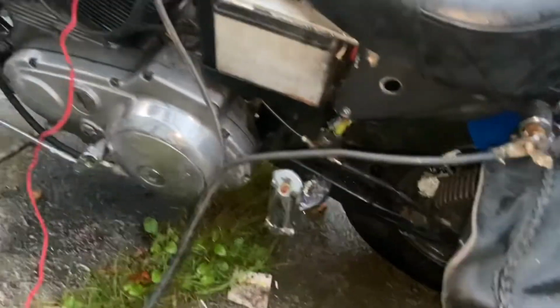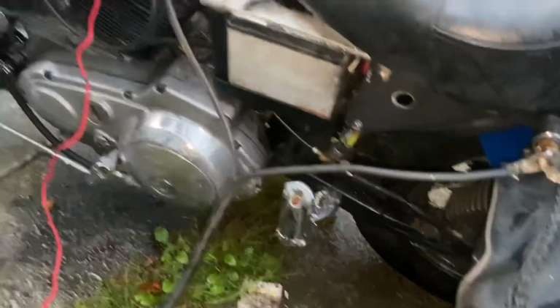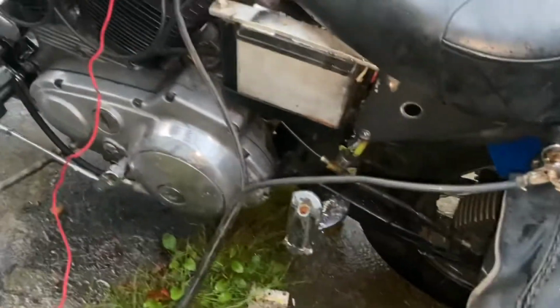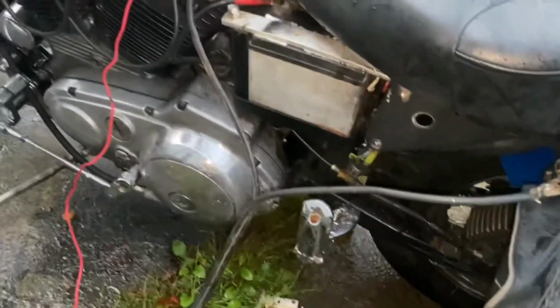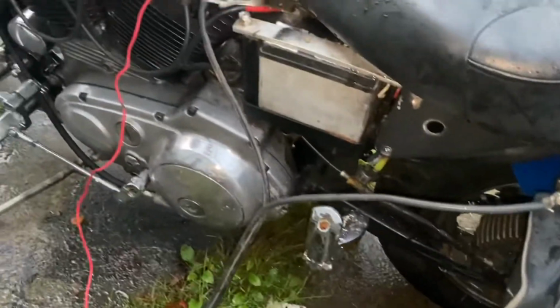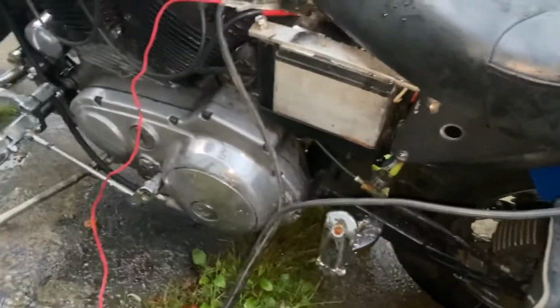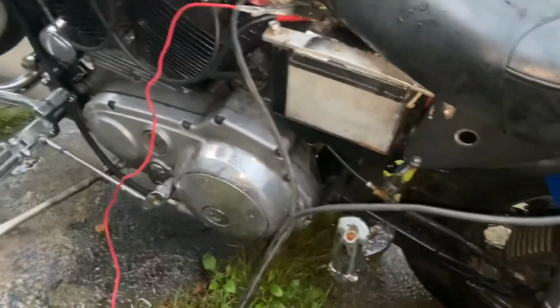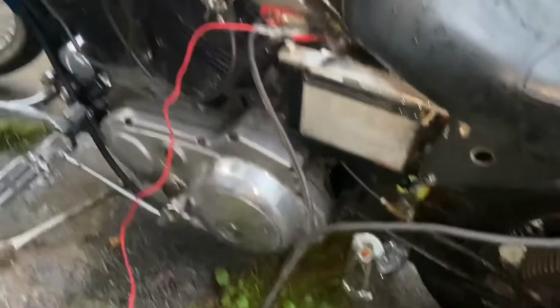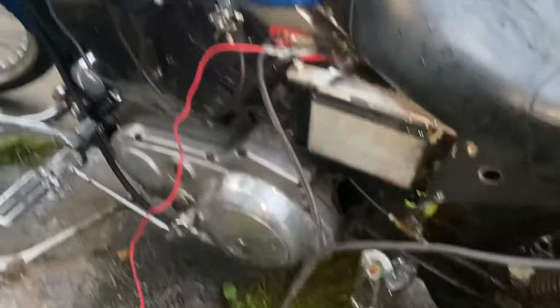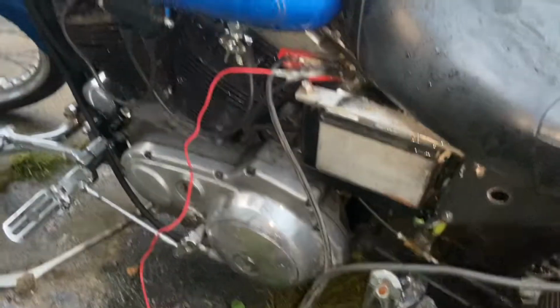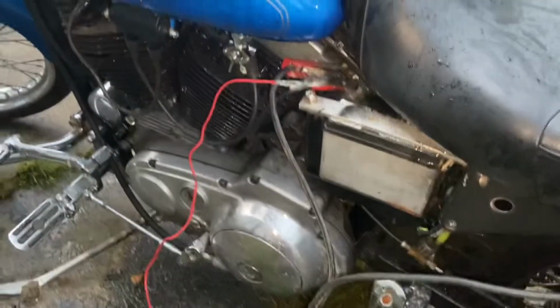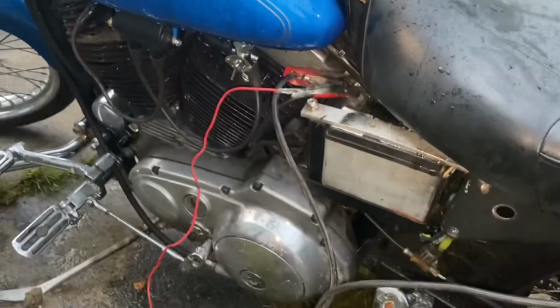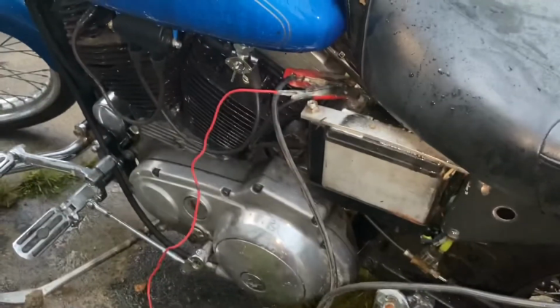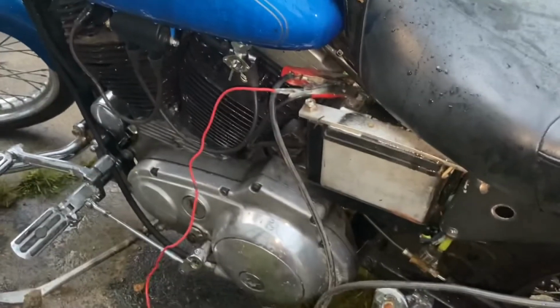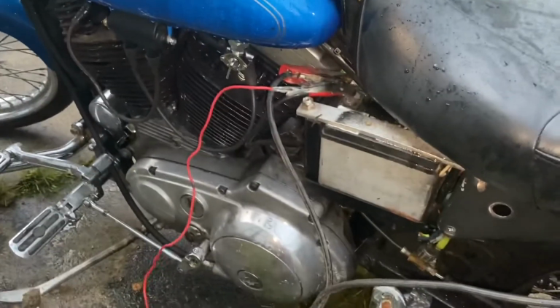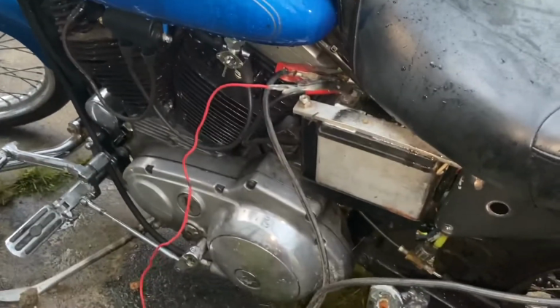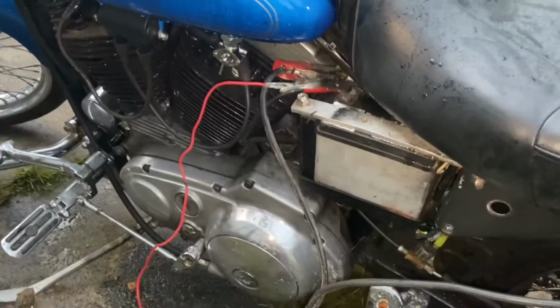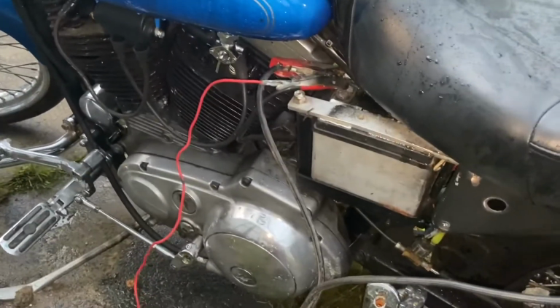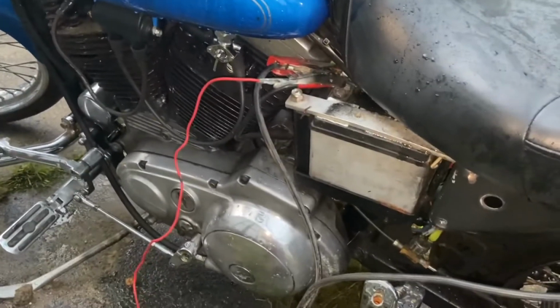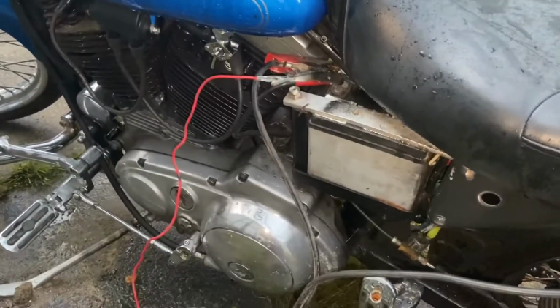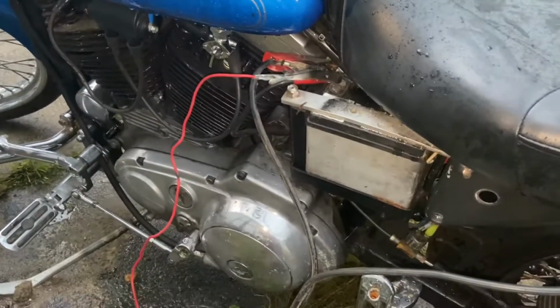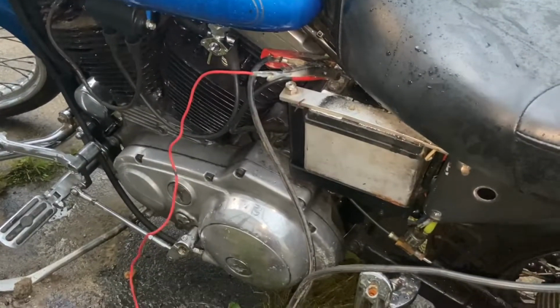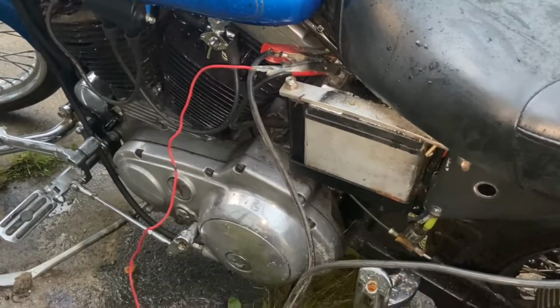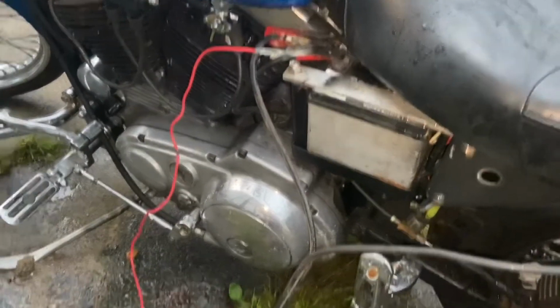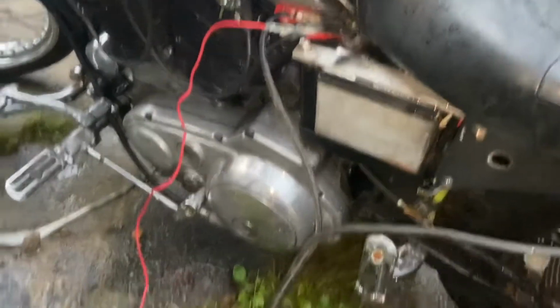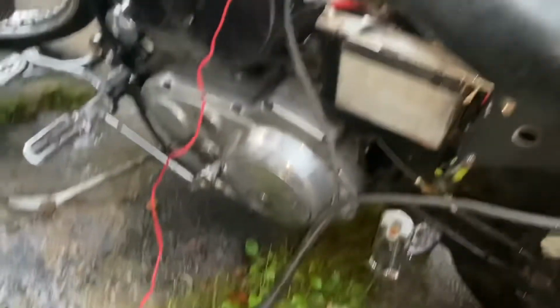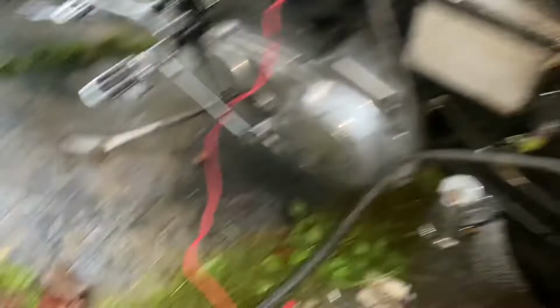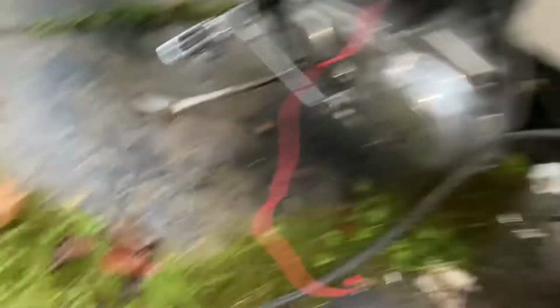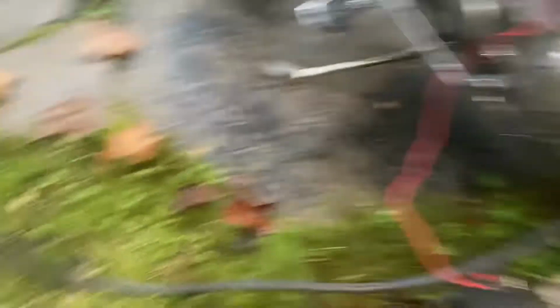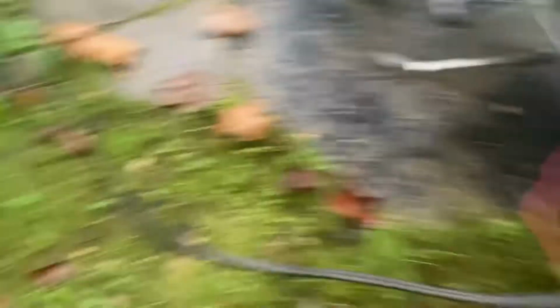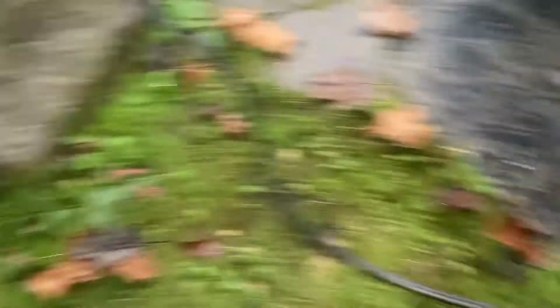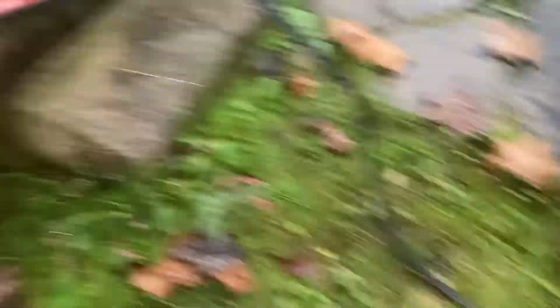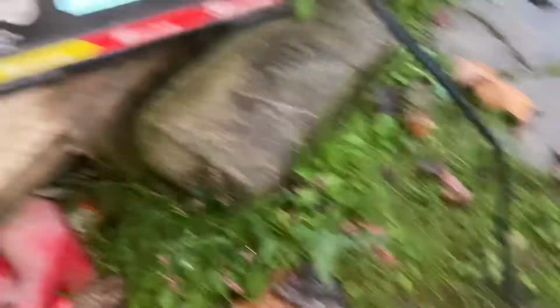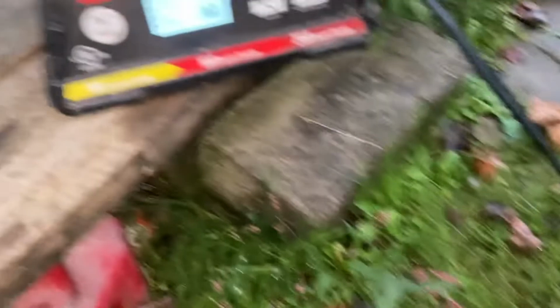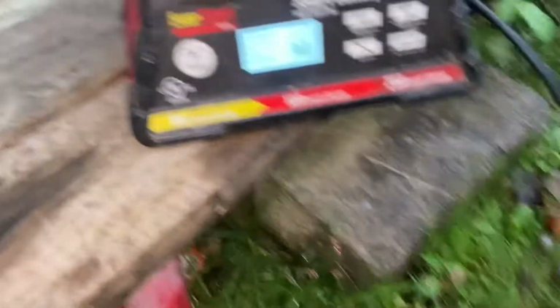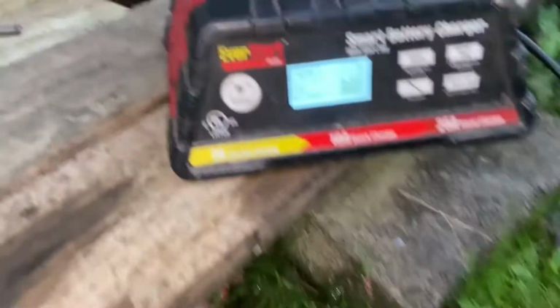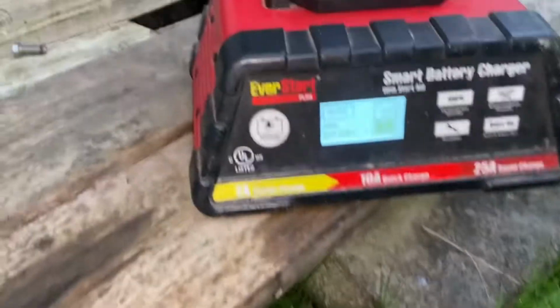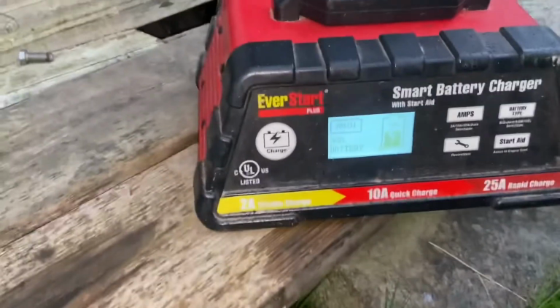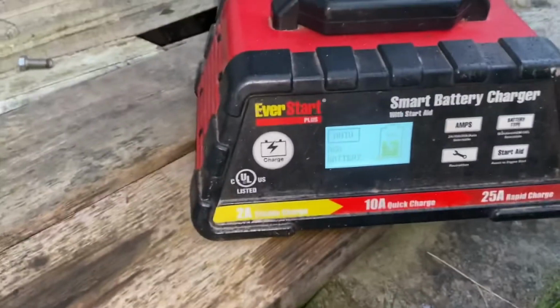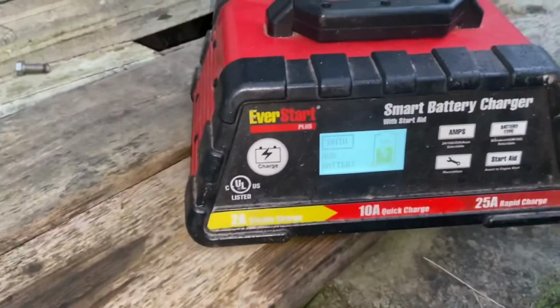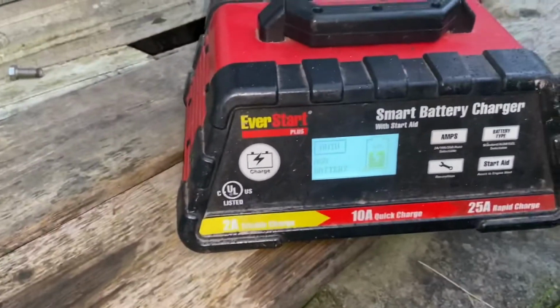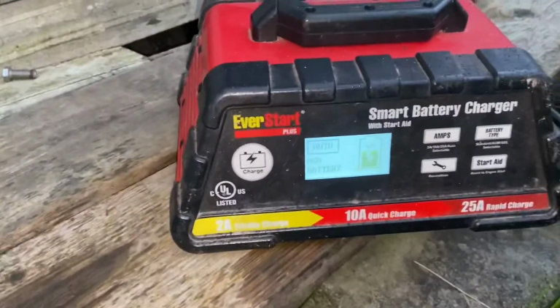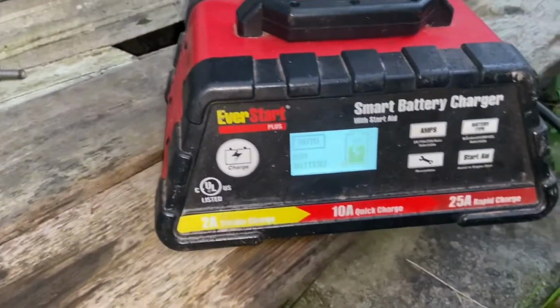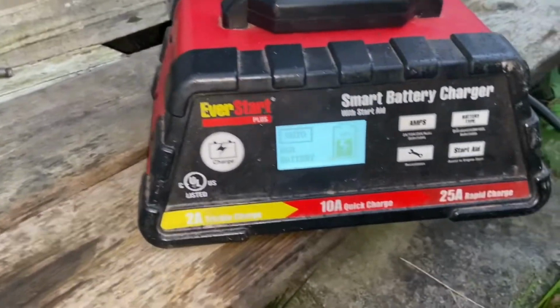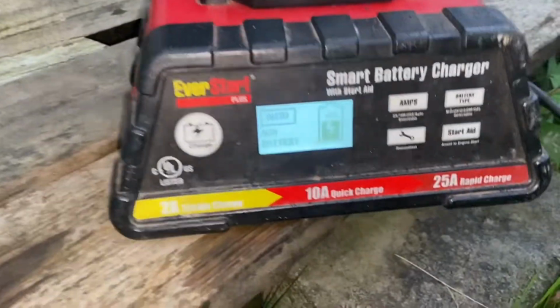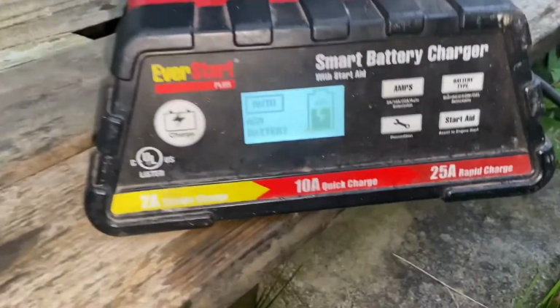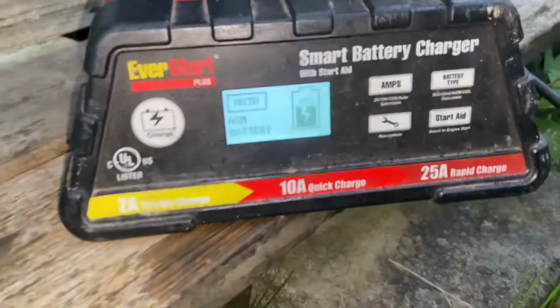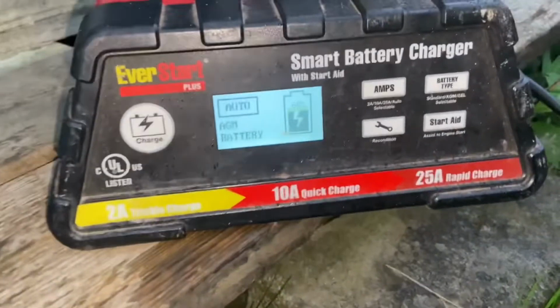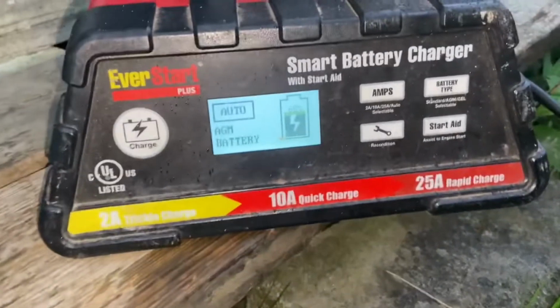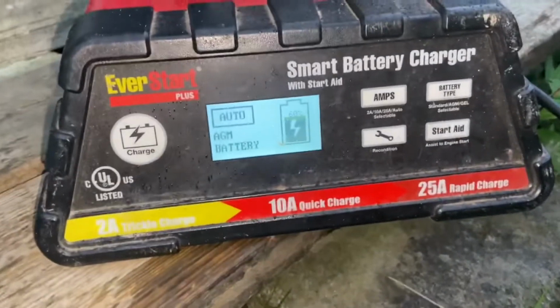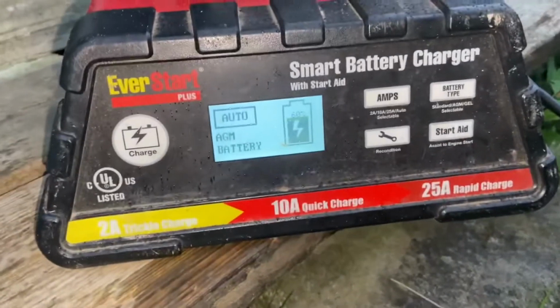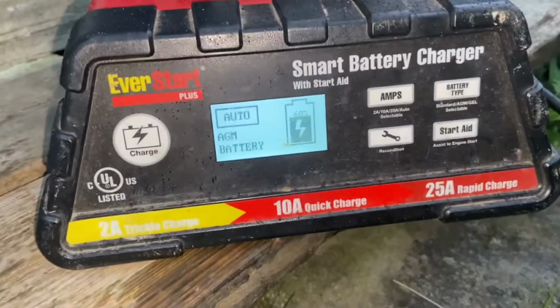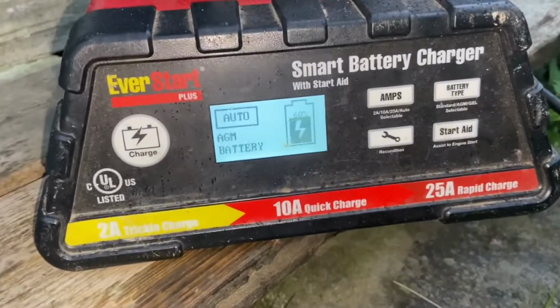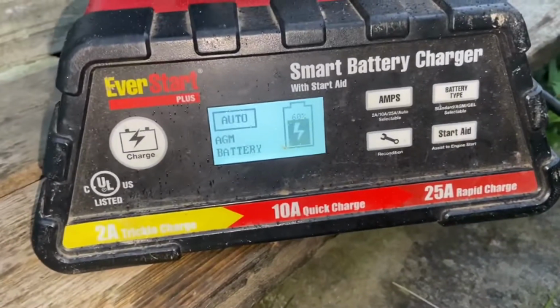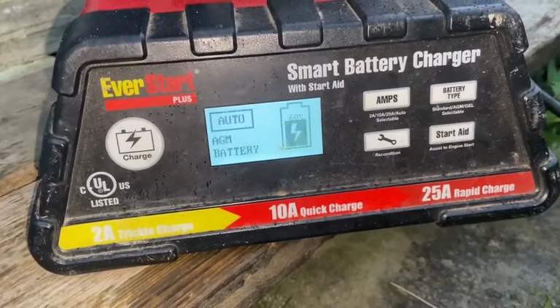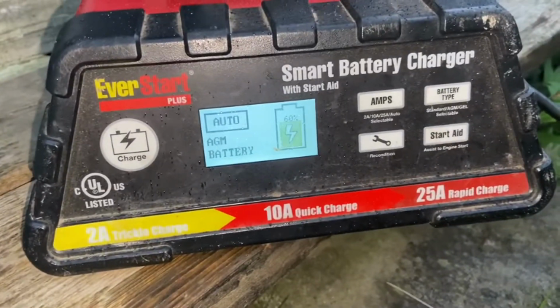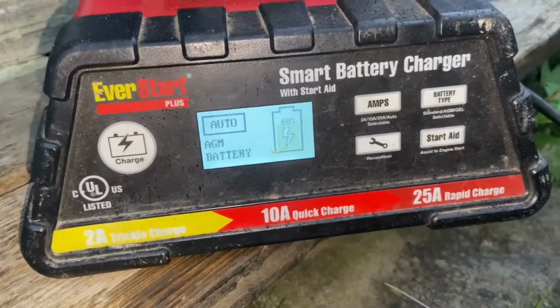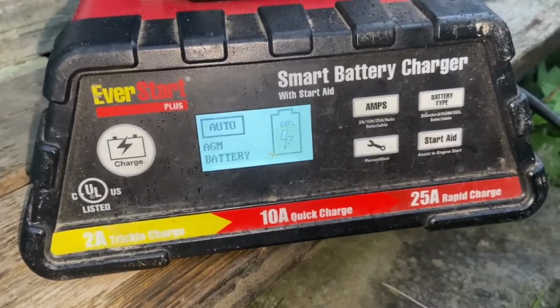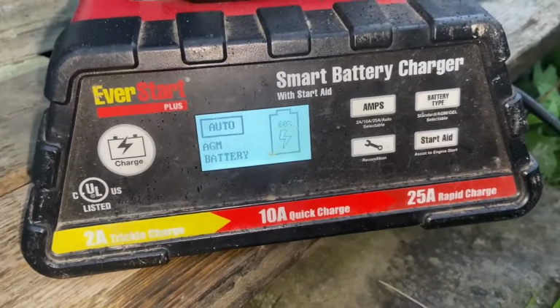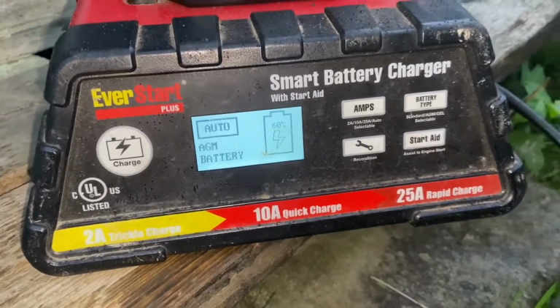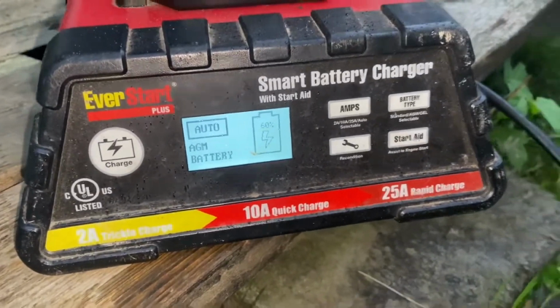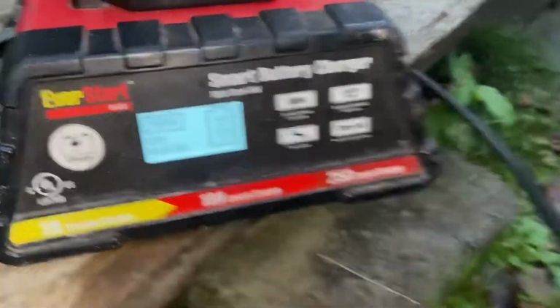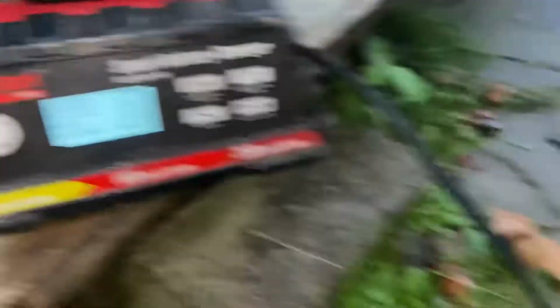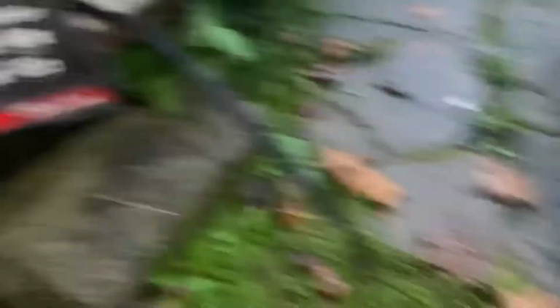Right now it is just that AGM cell on the charger, and we are charging.